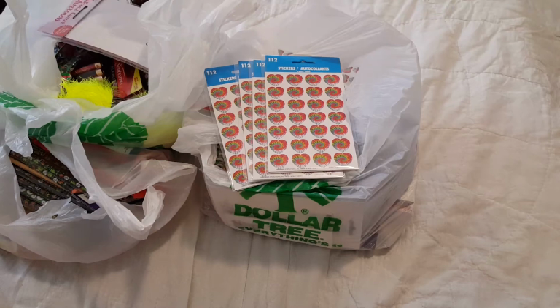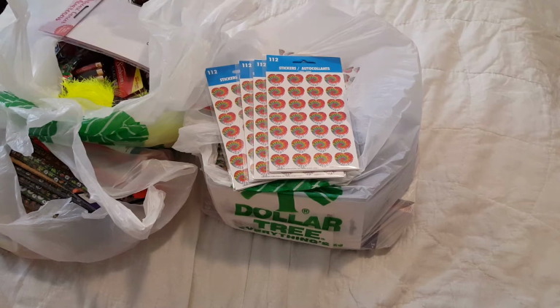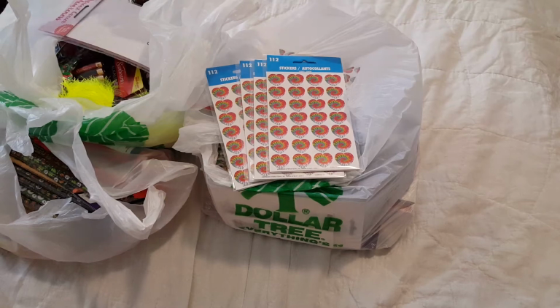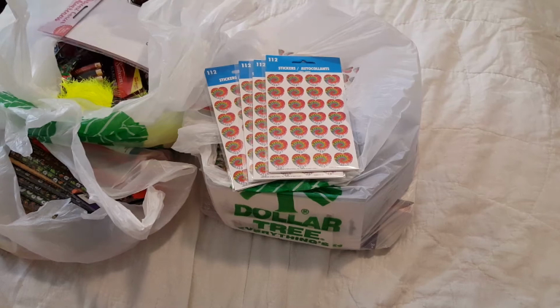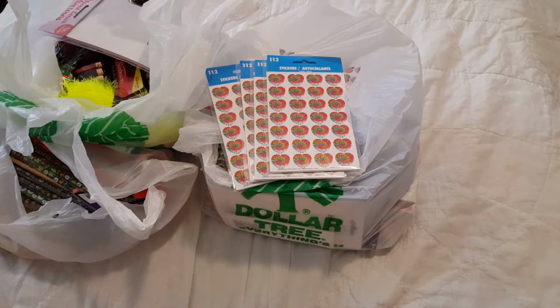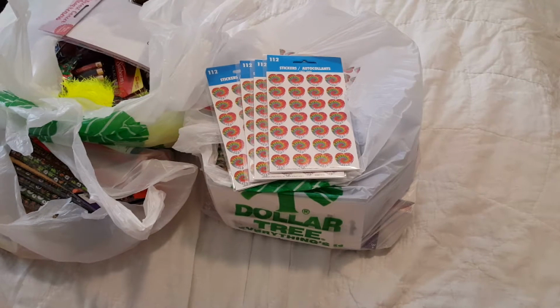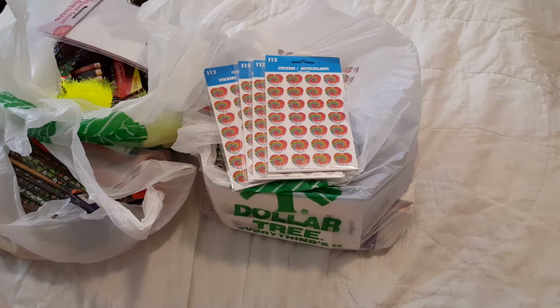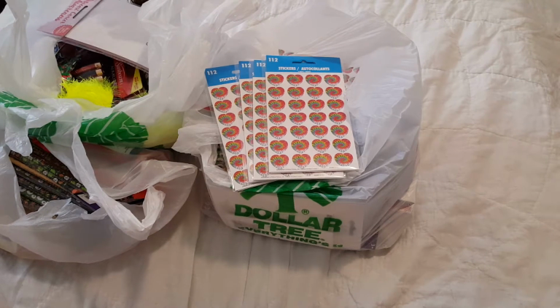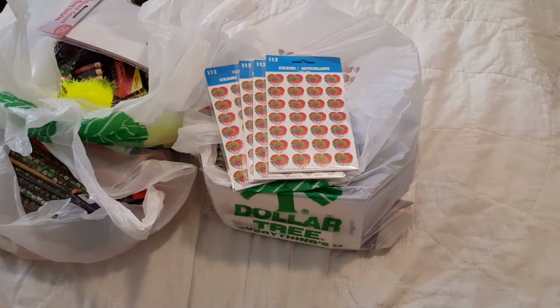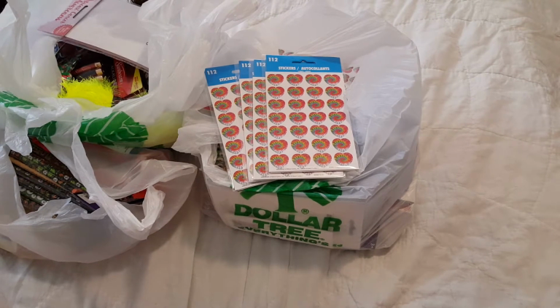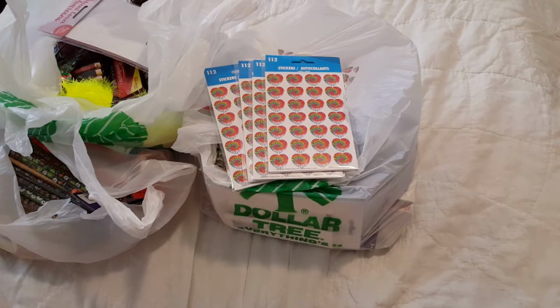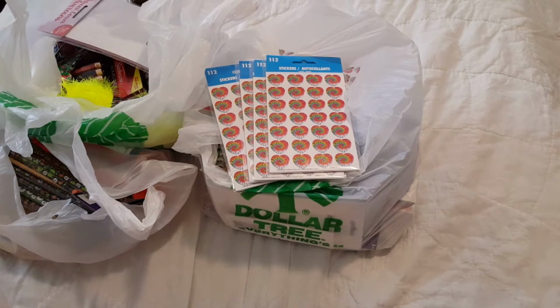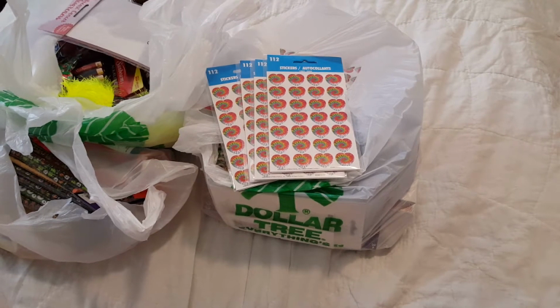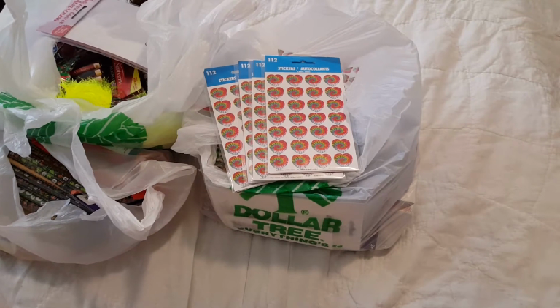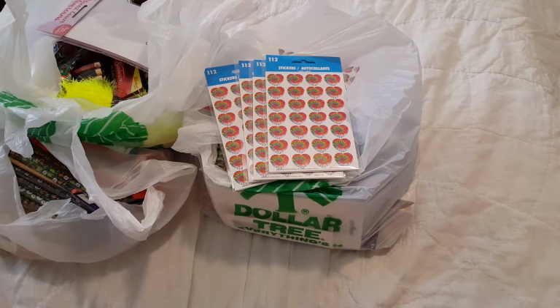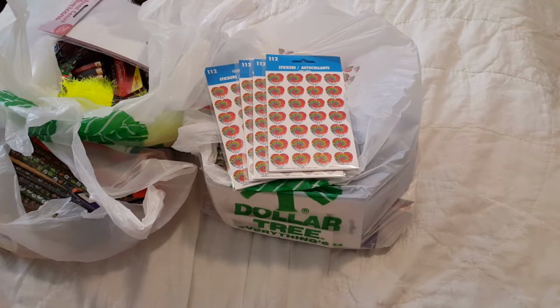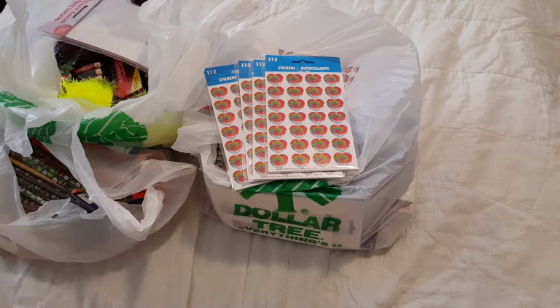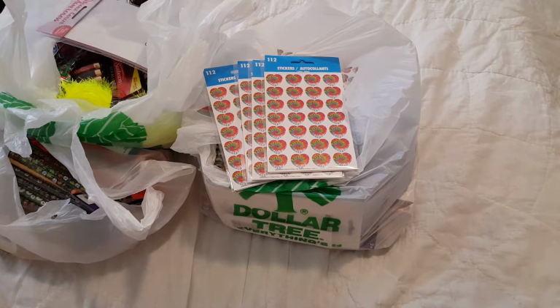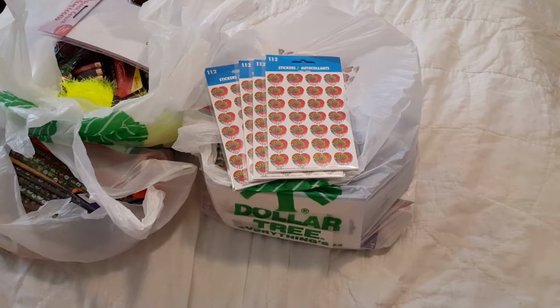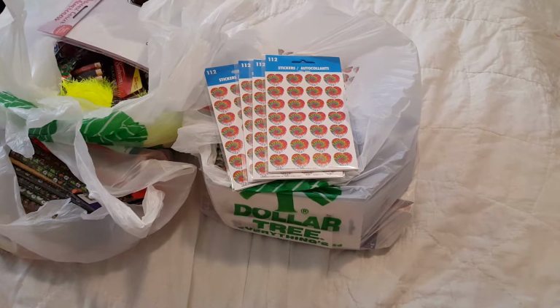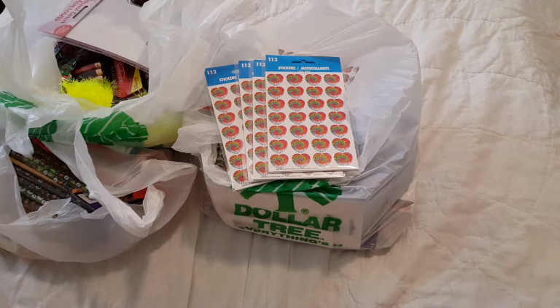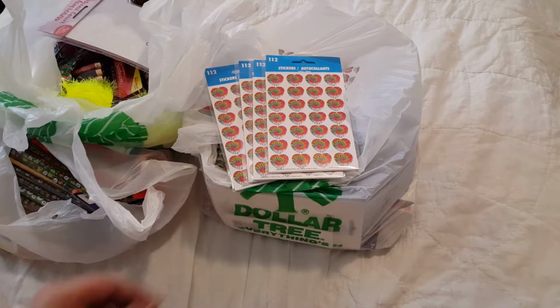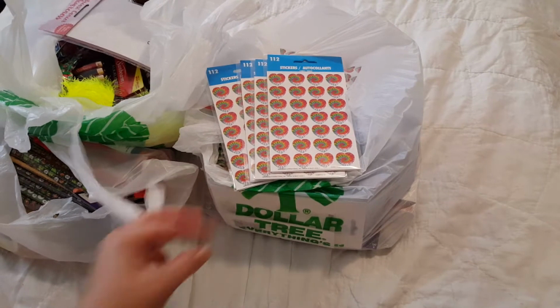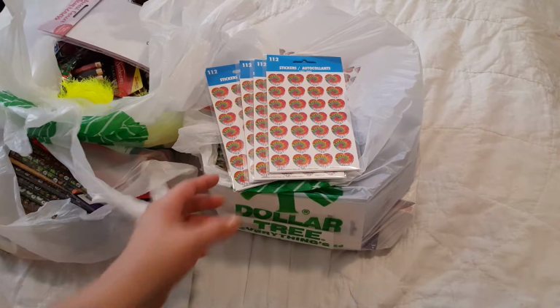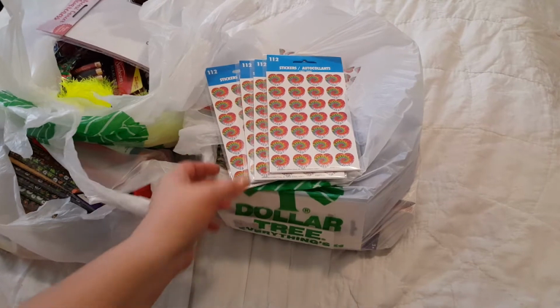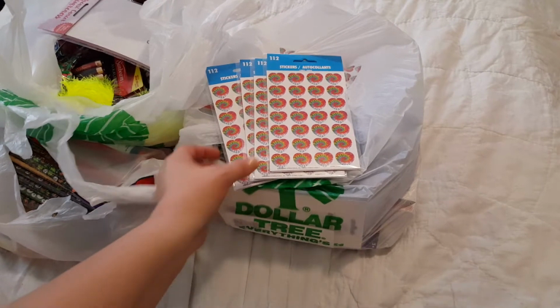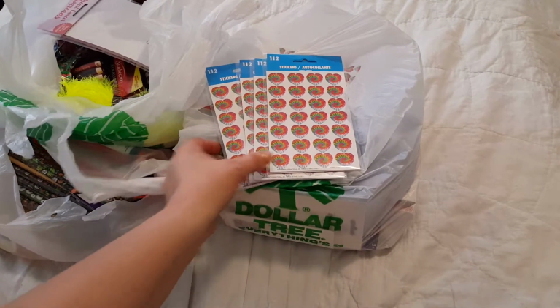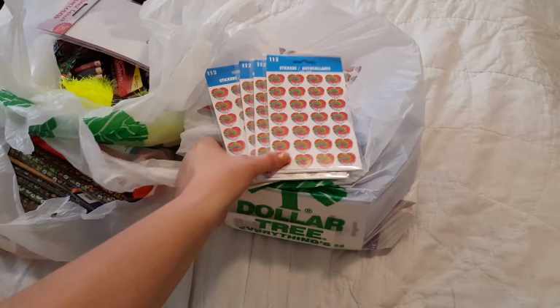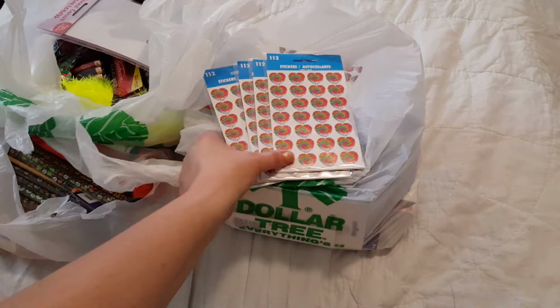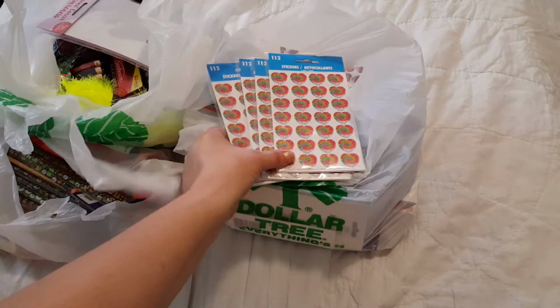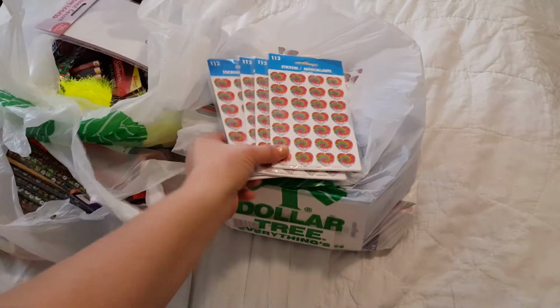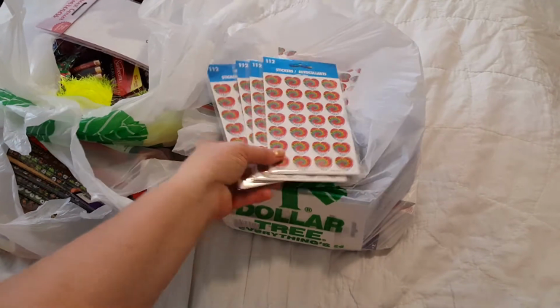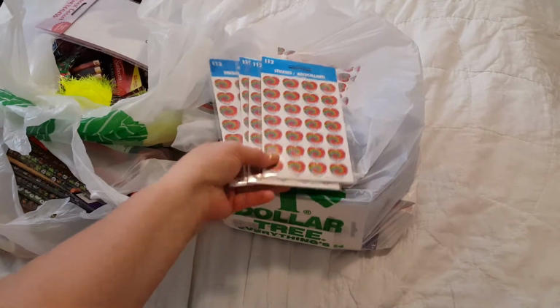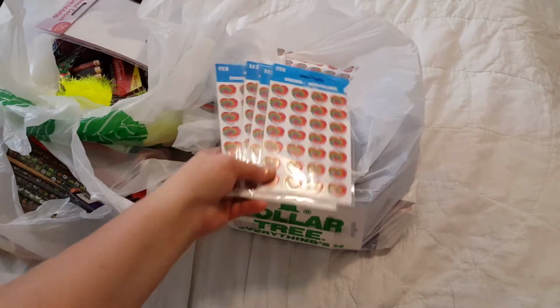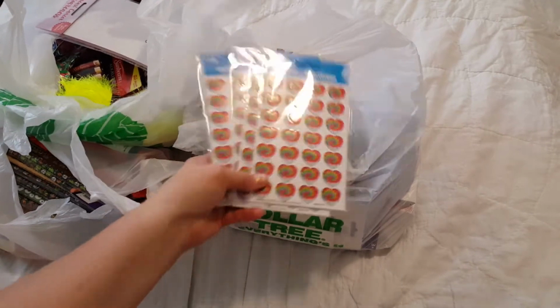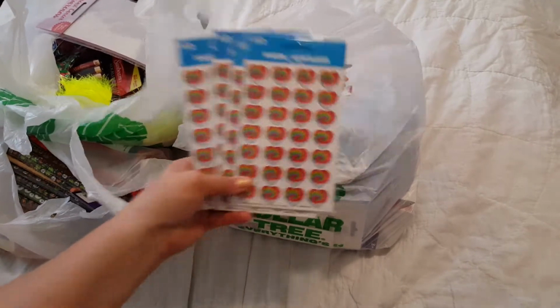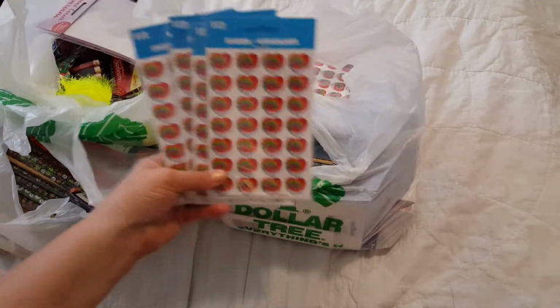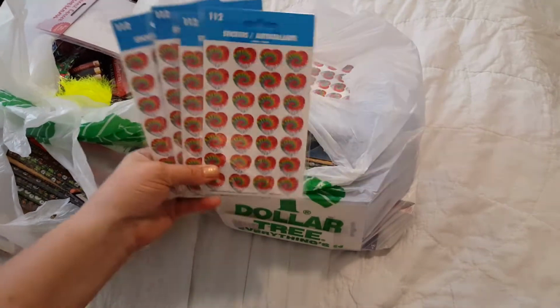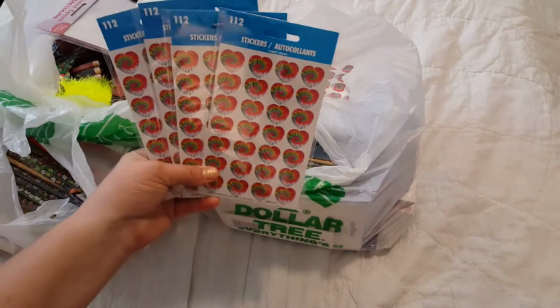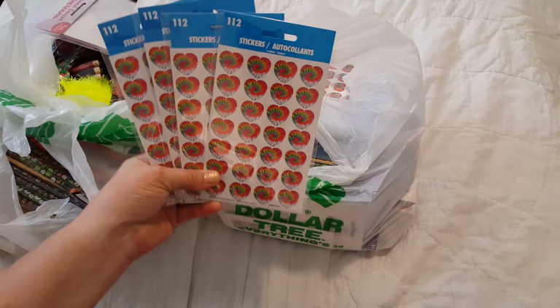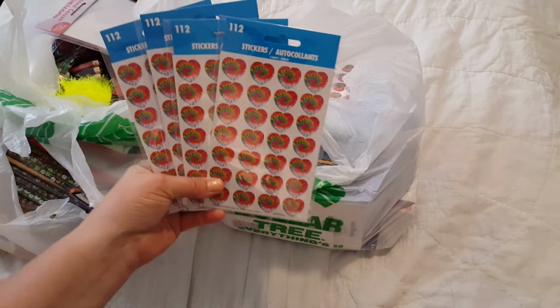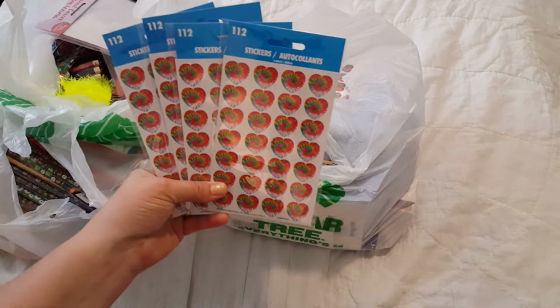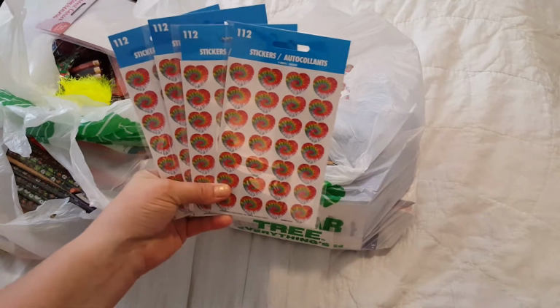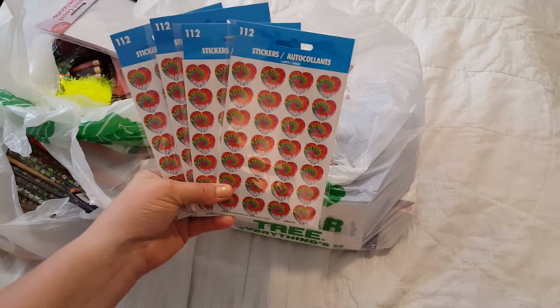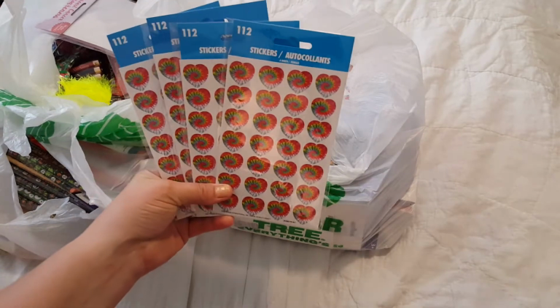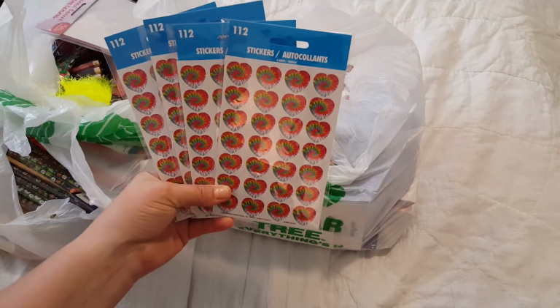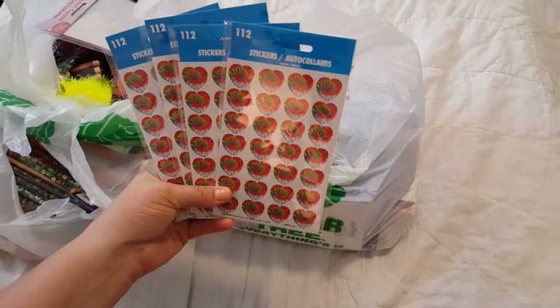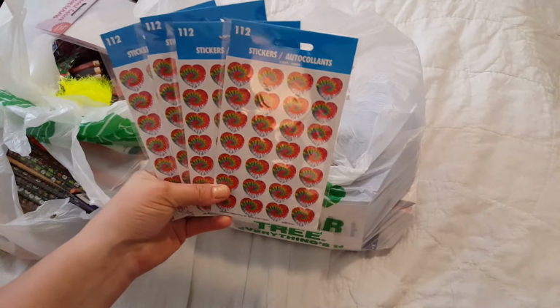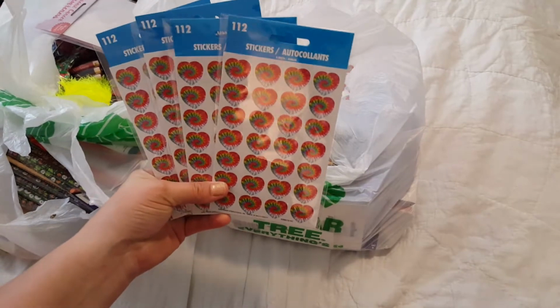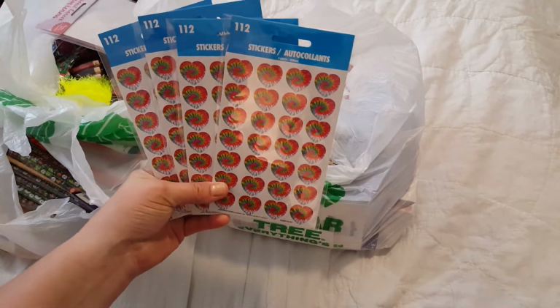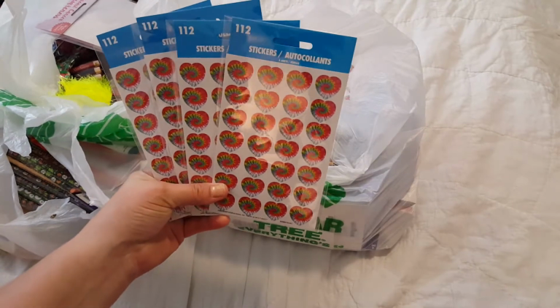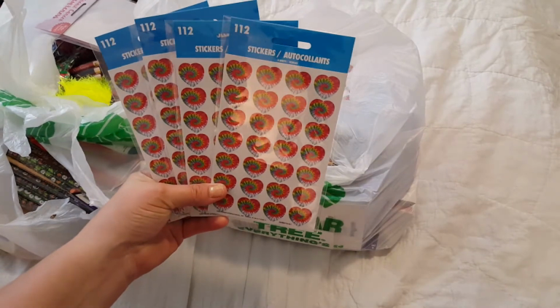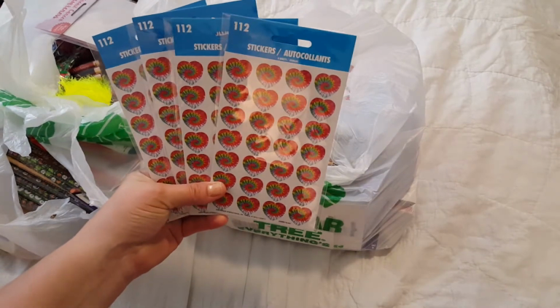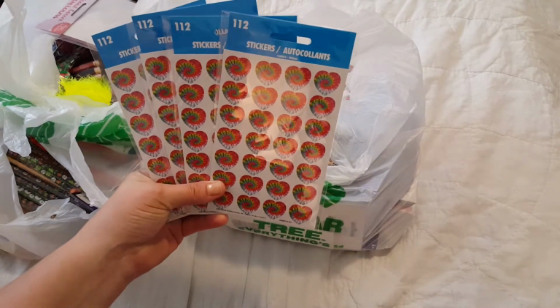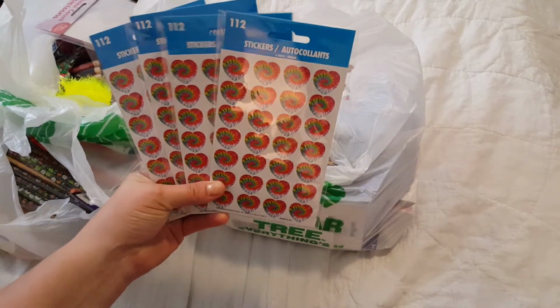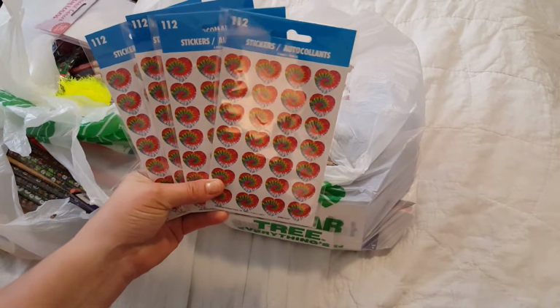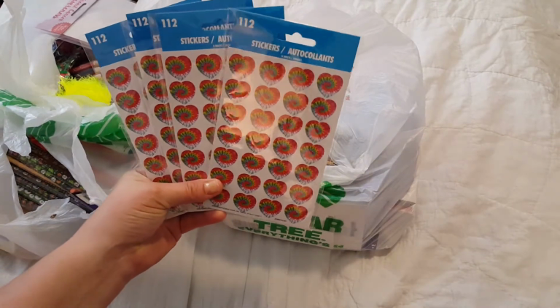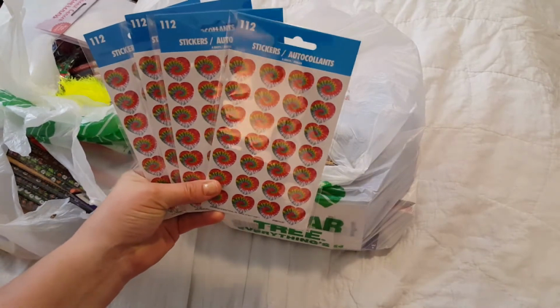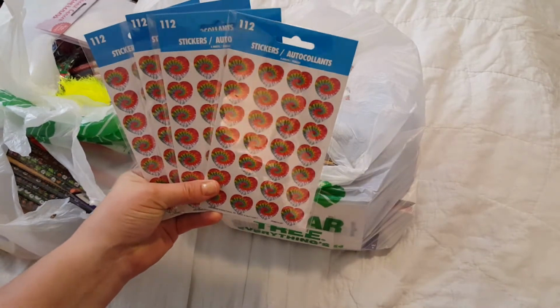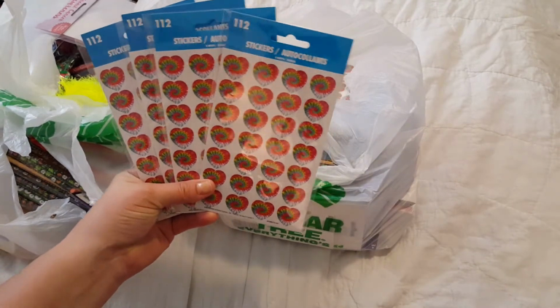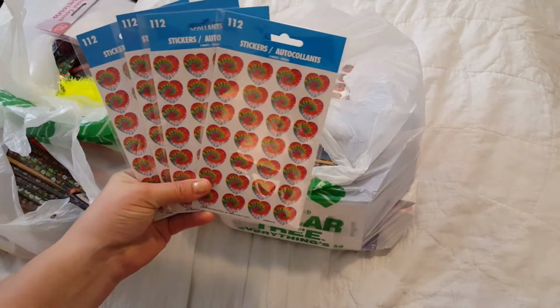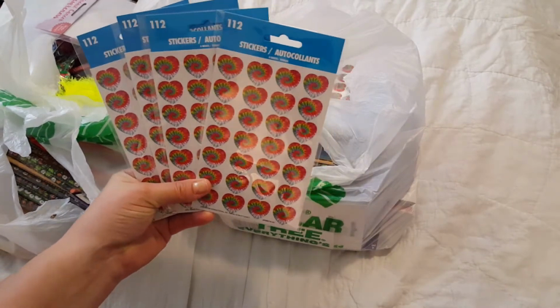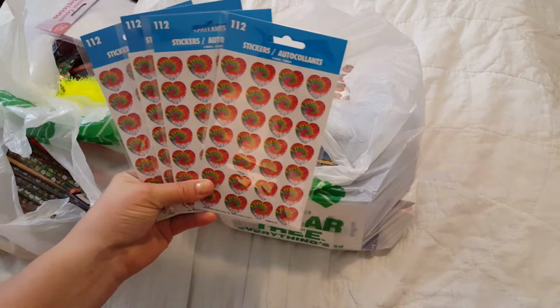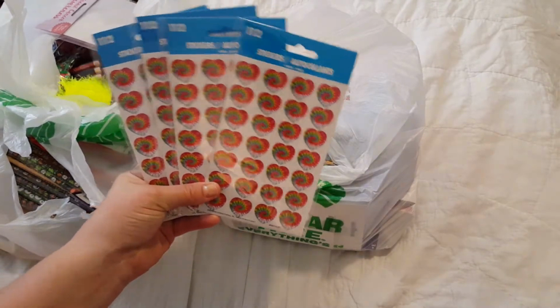Hey guys, I'm going to be doing a Dollar Tree haul. This is my Dollar Tree from Sunday.